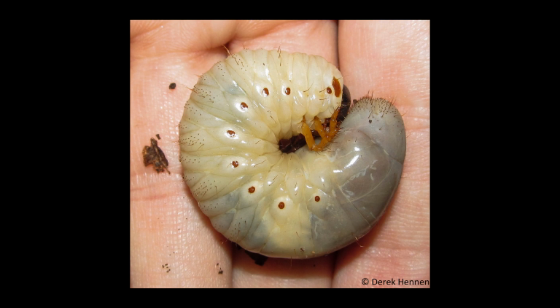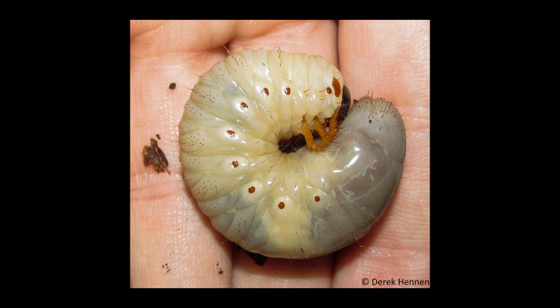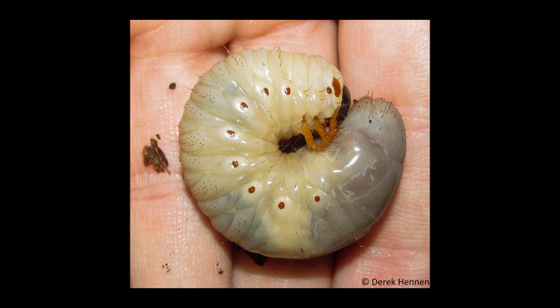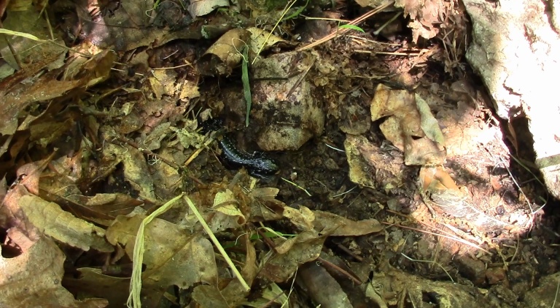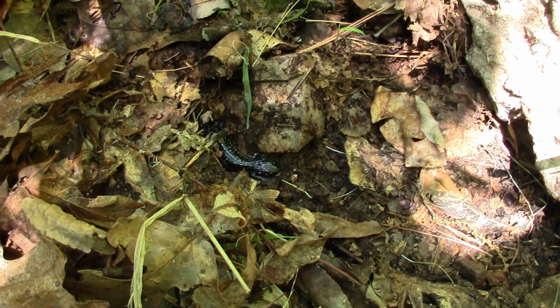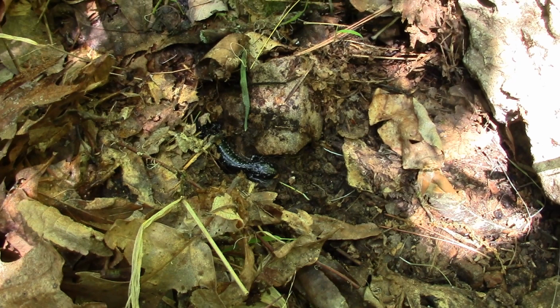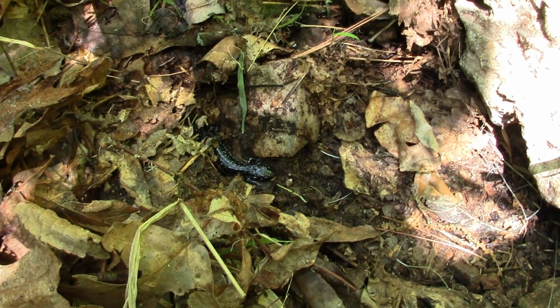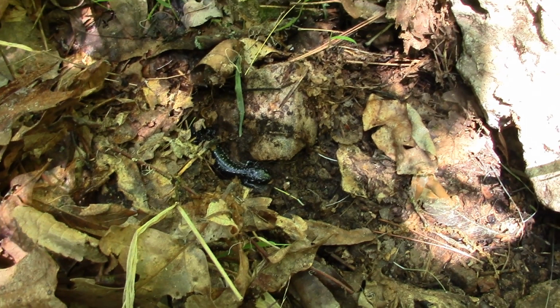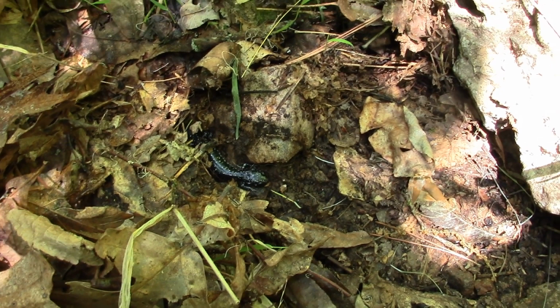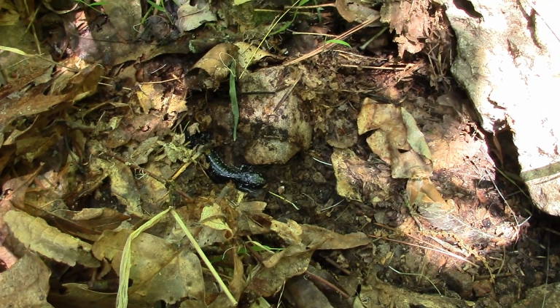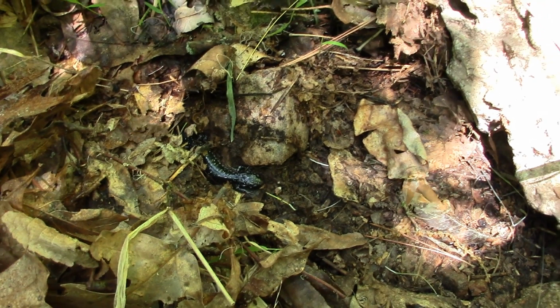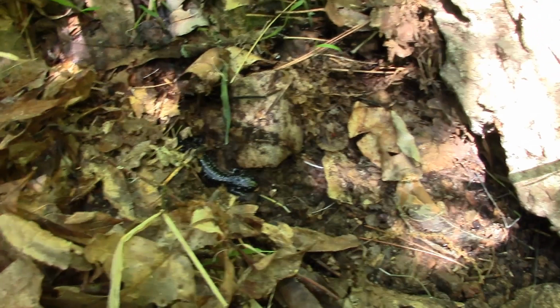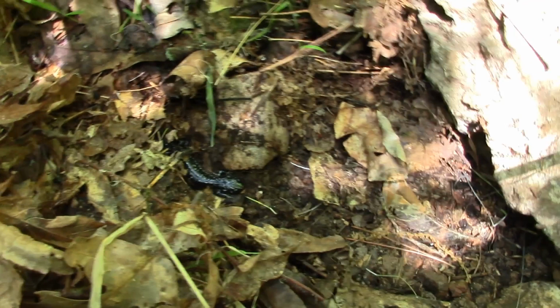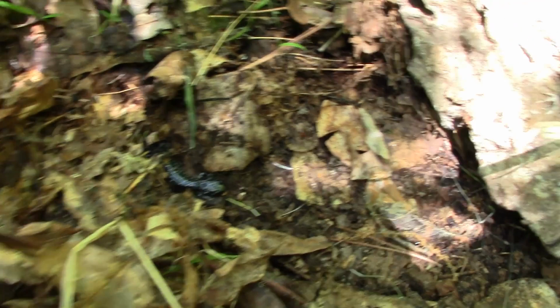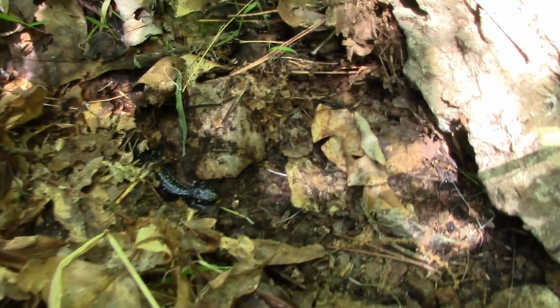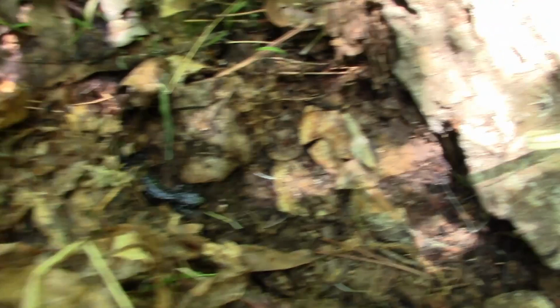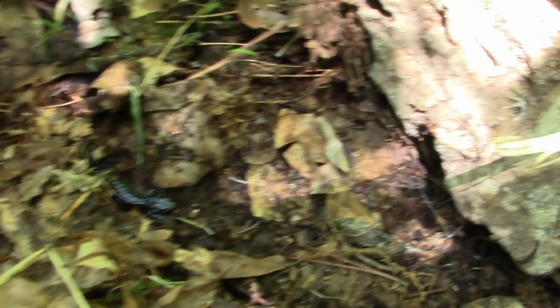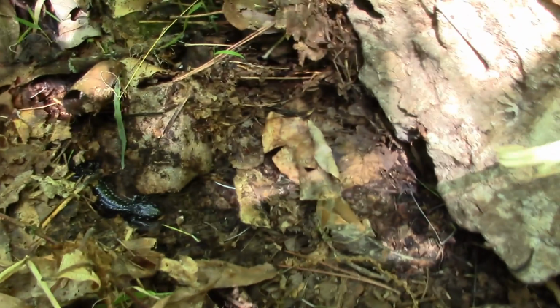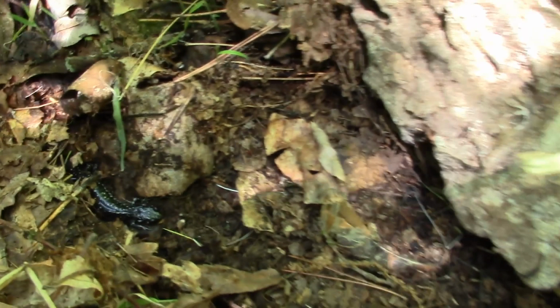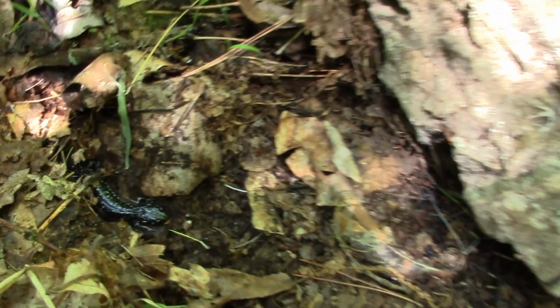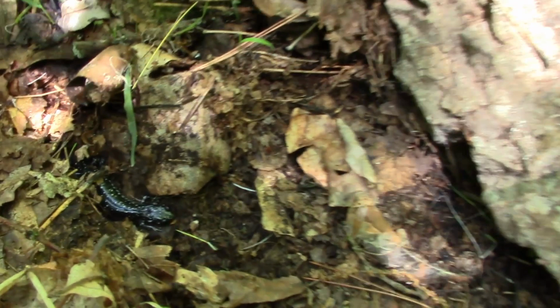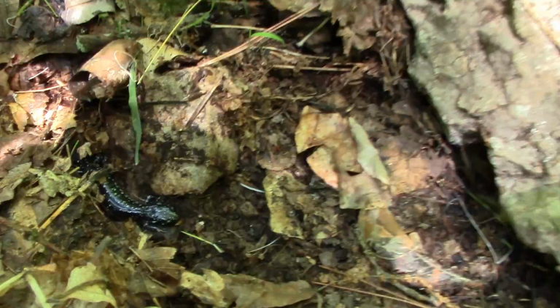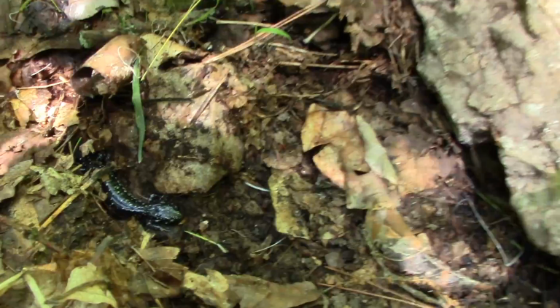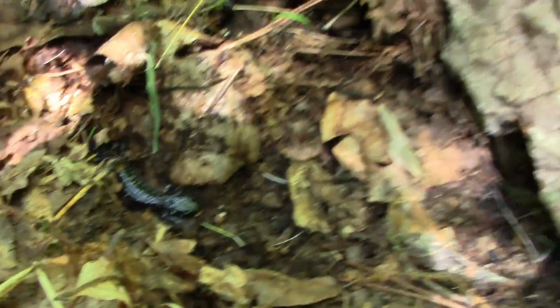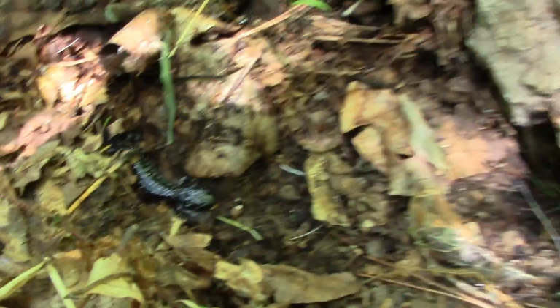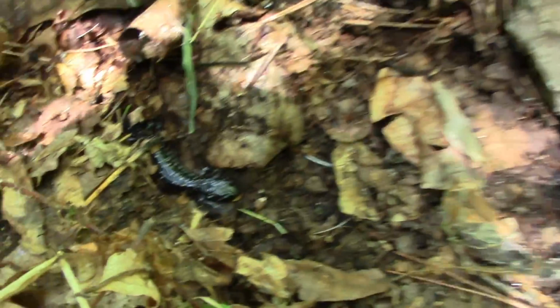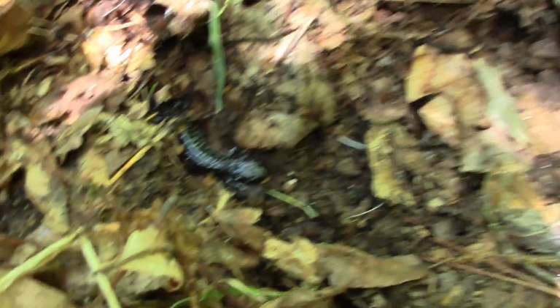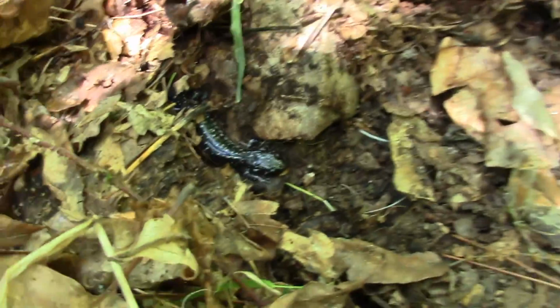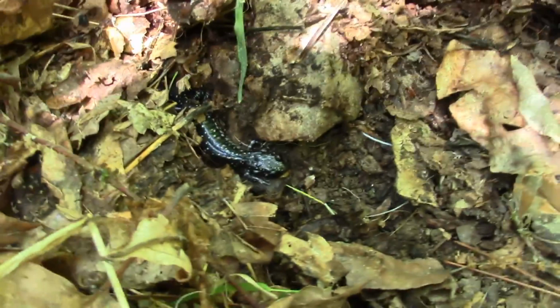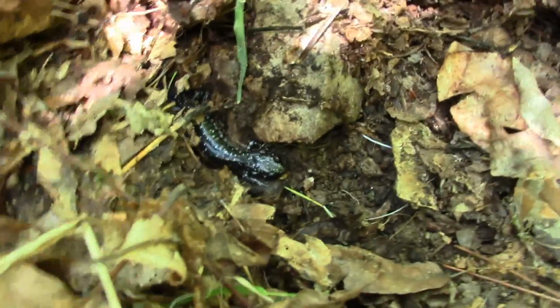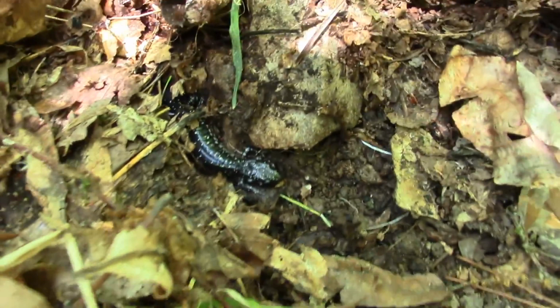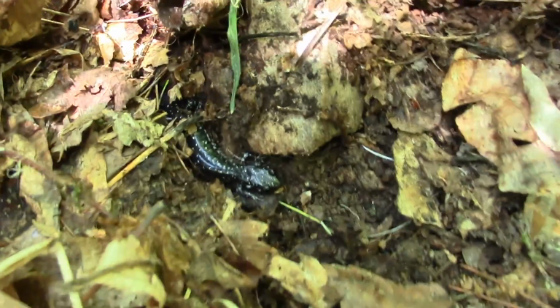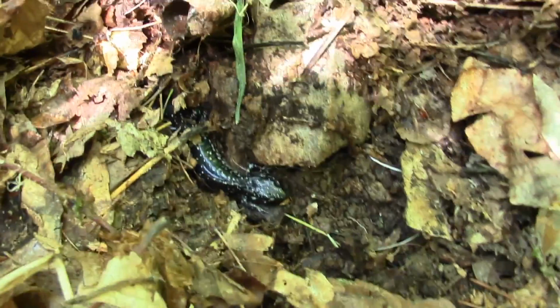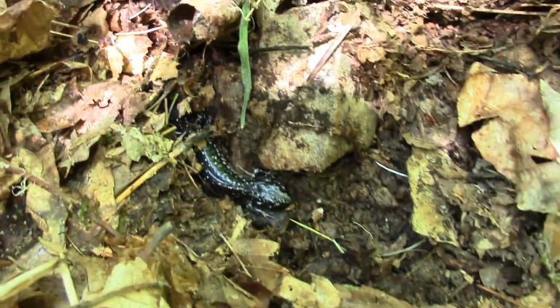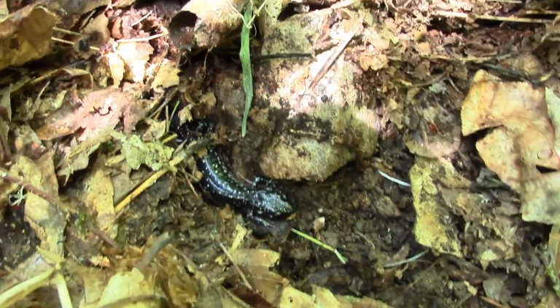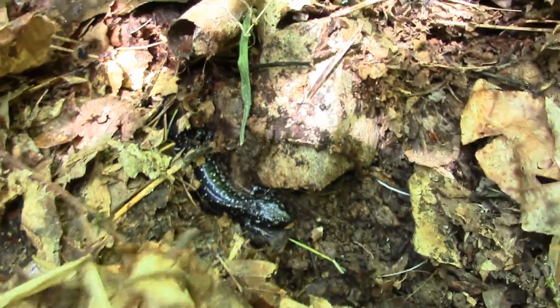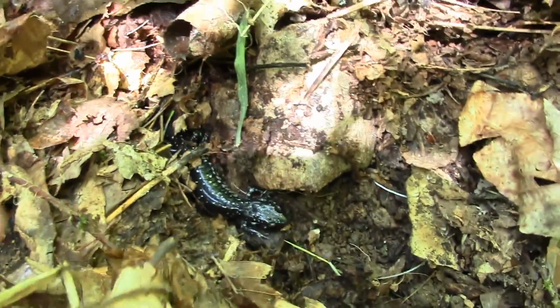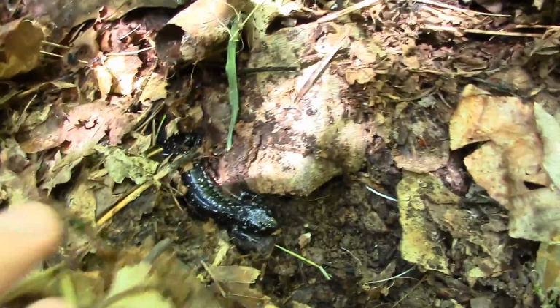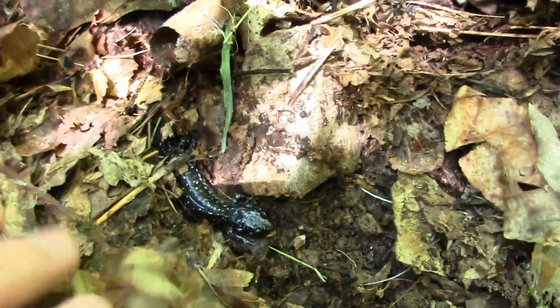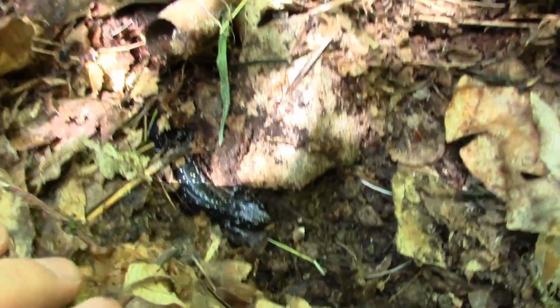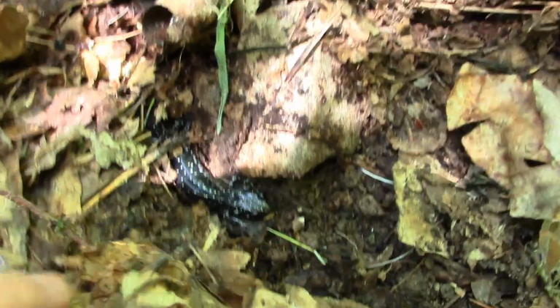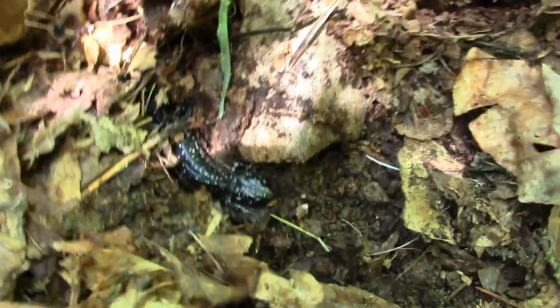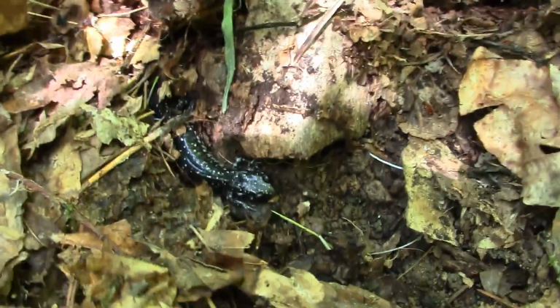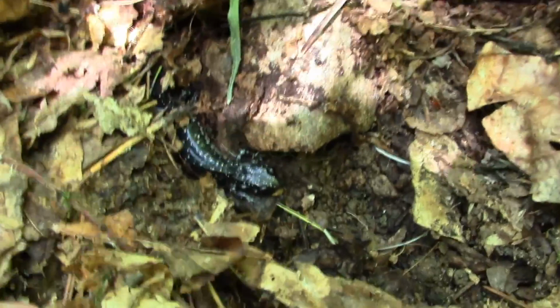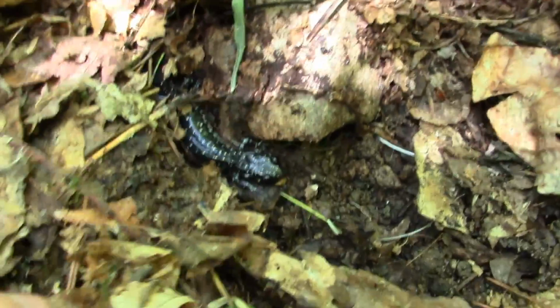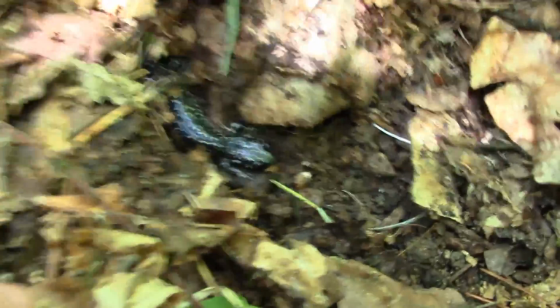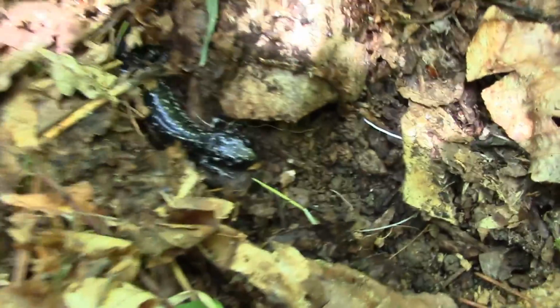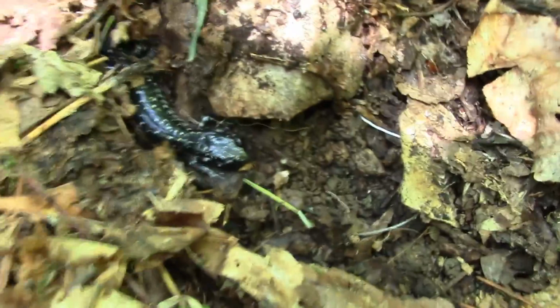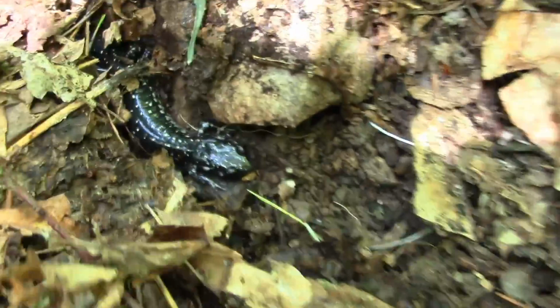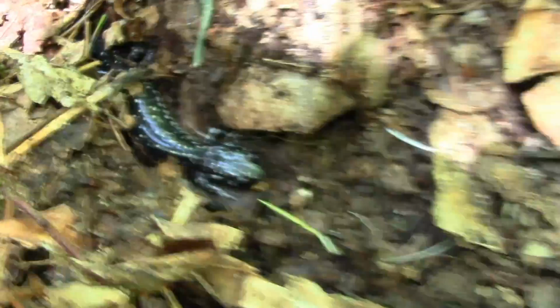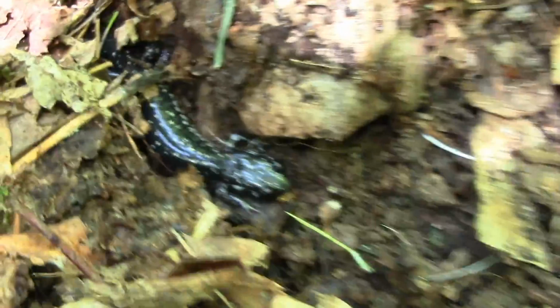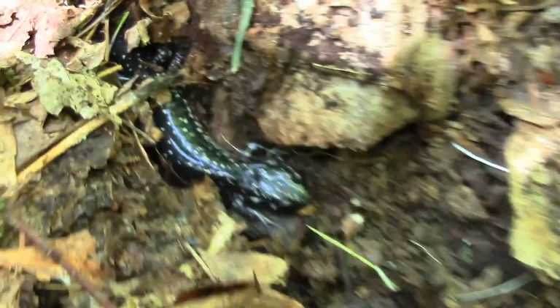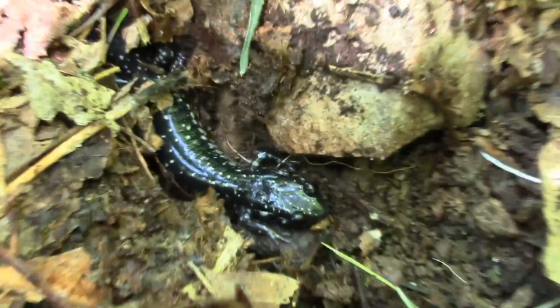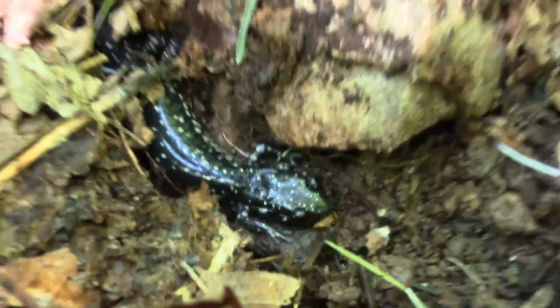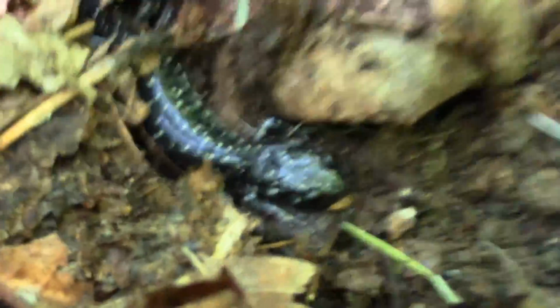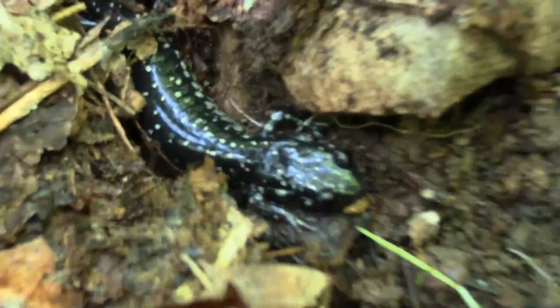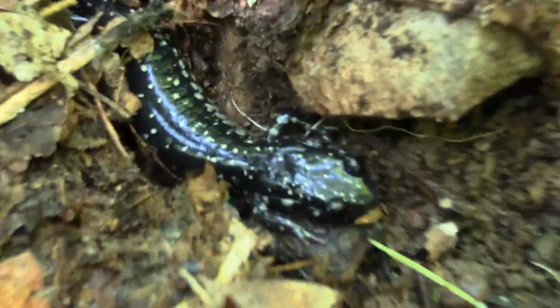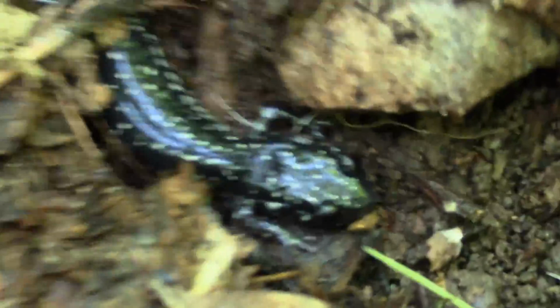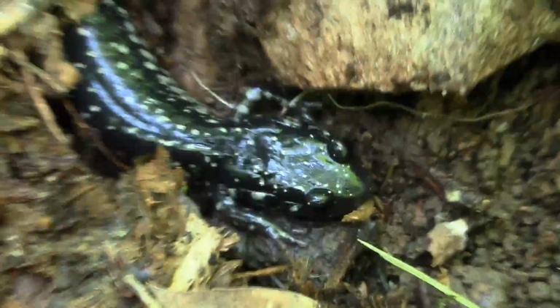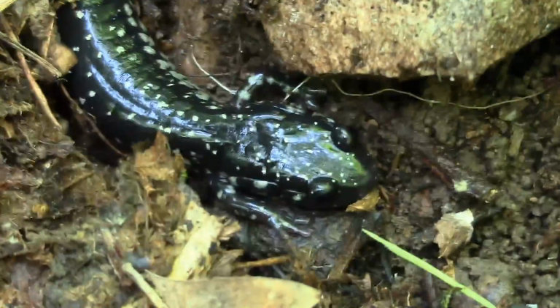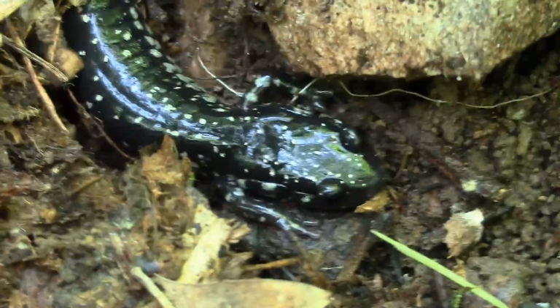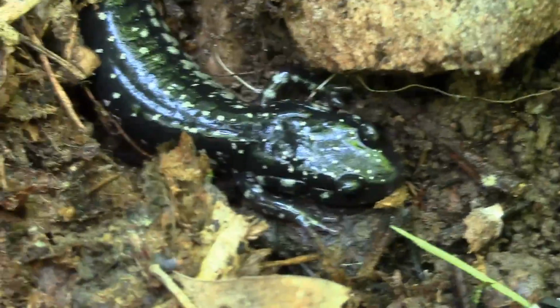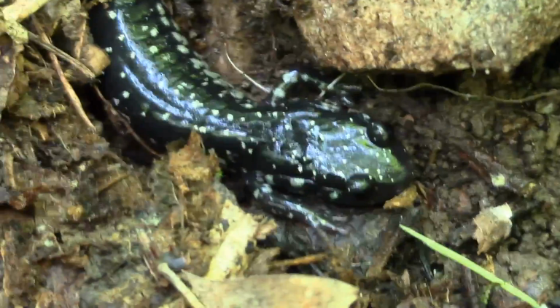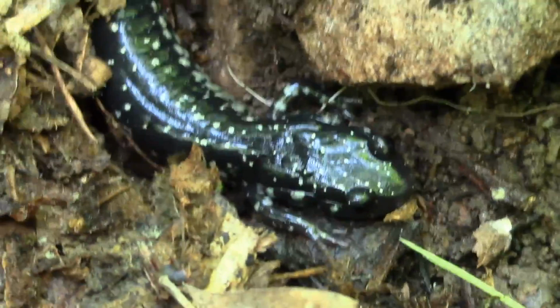Turning over rocks, we've uncovered a slimy salamander. Hello!